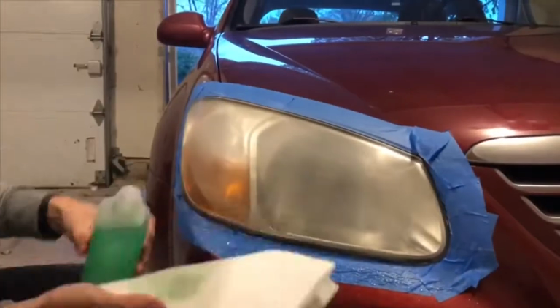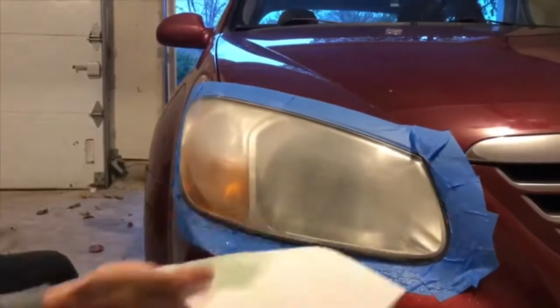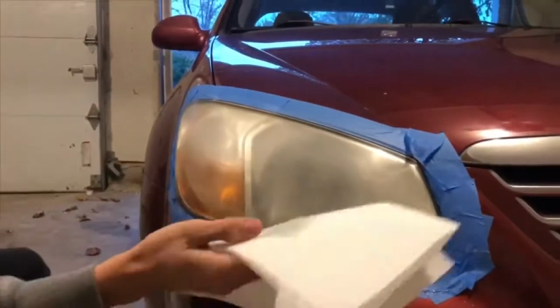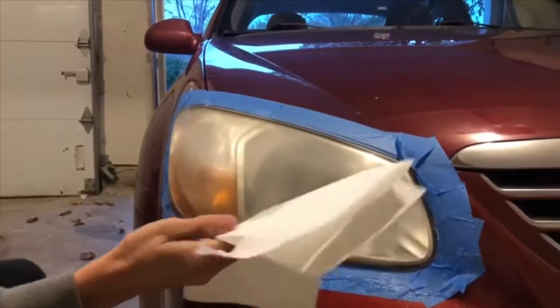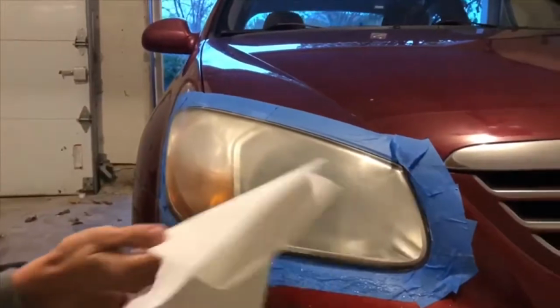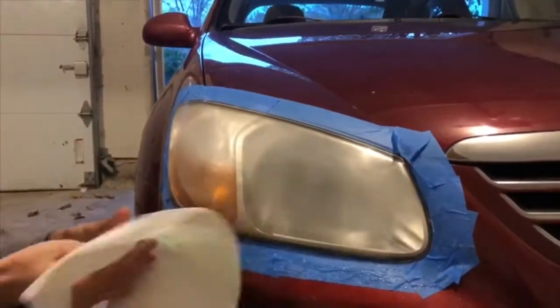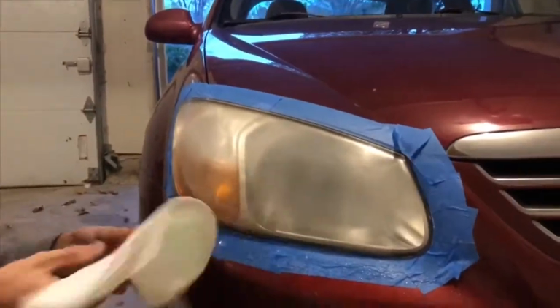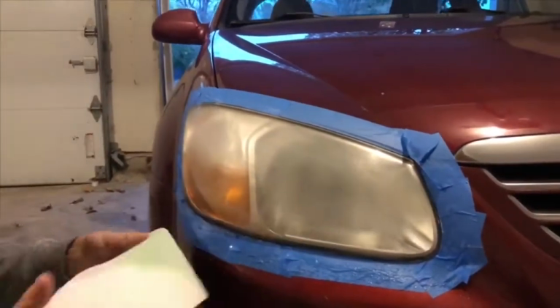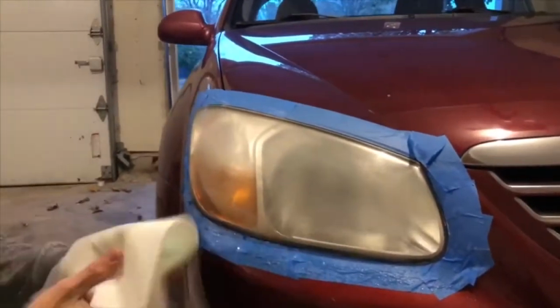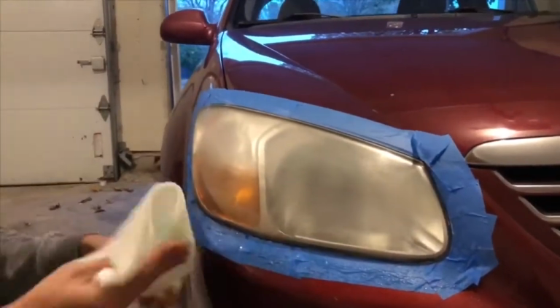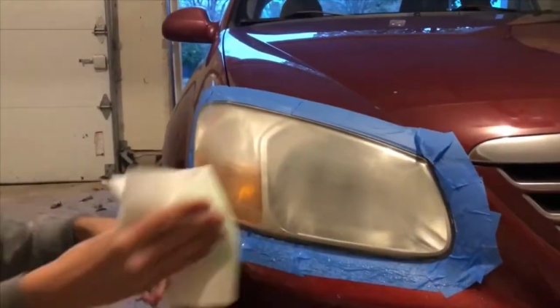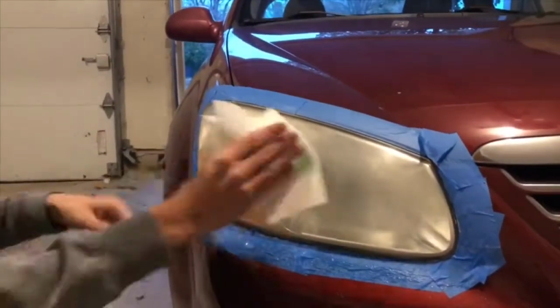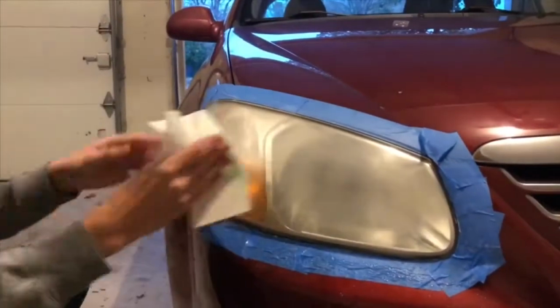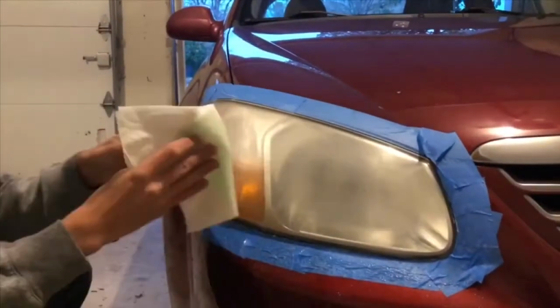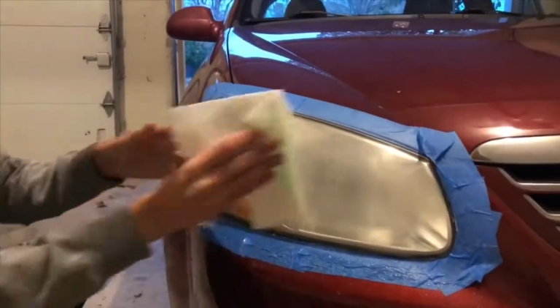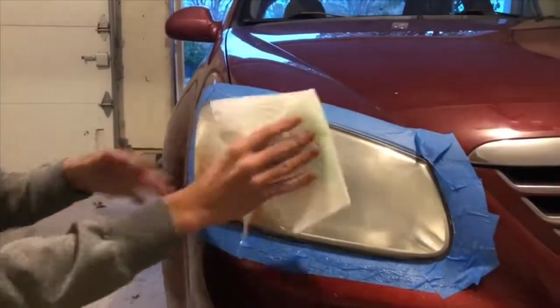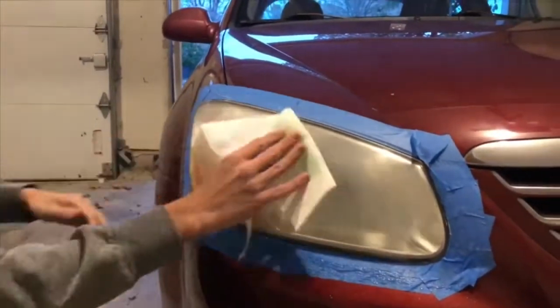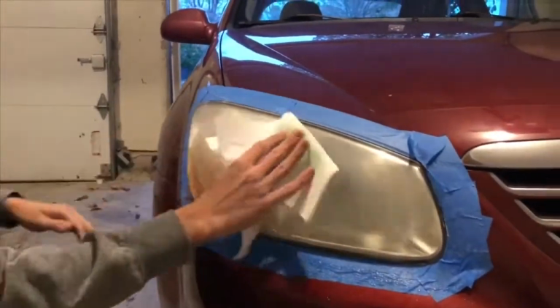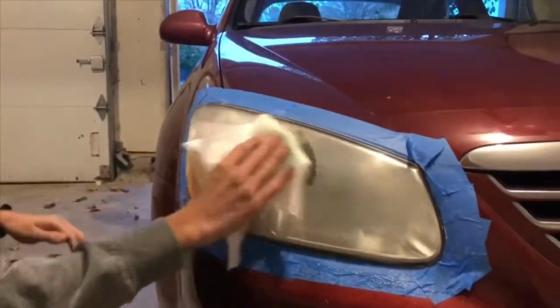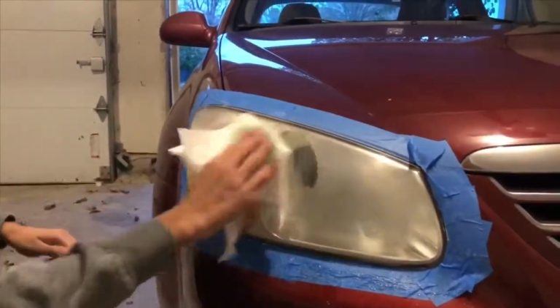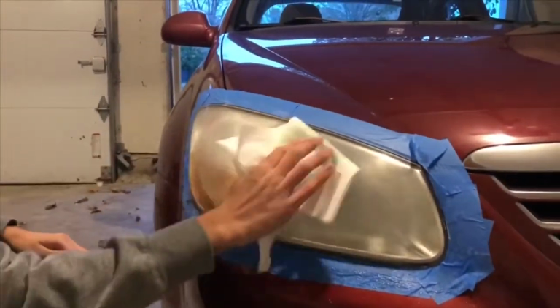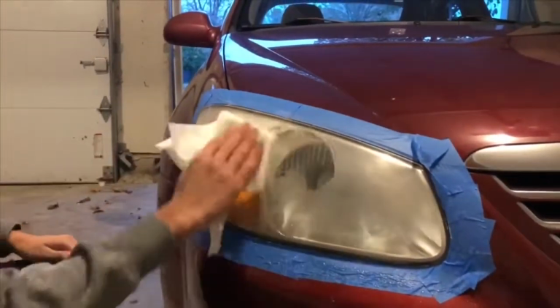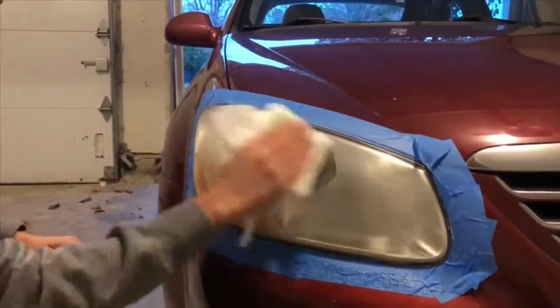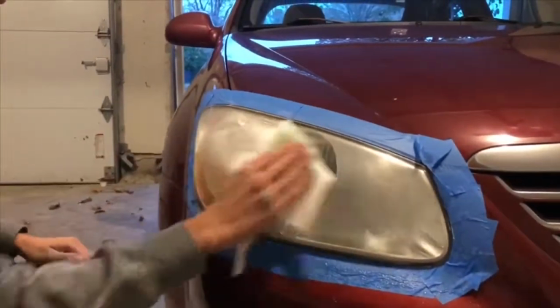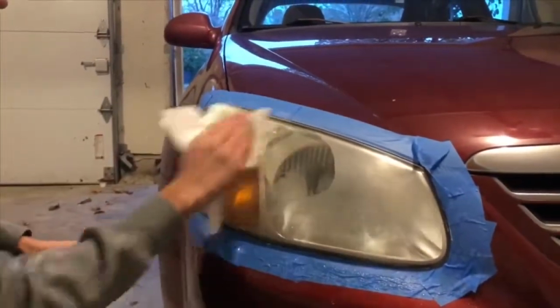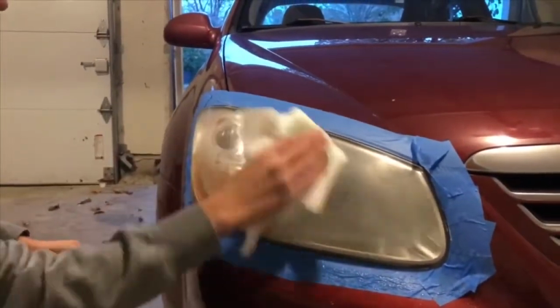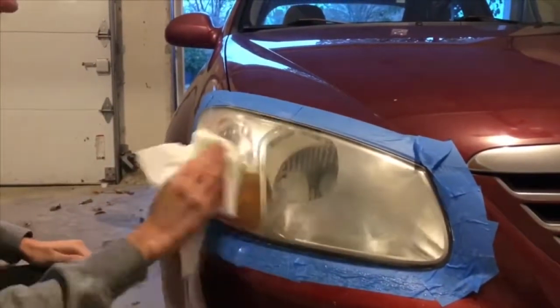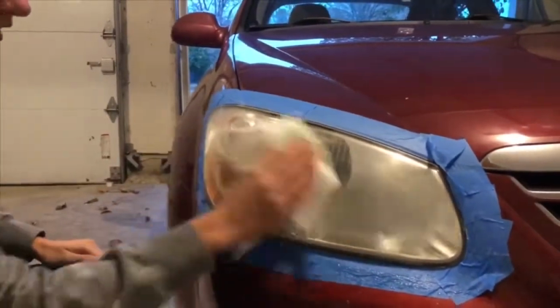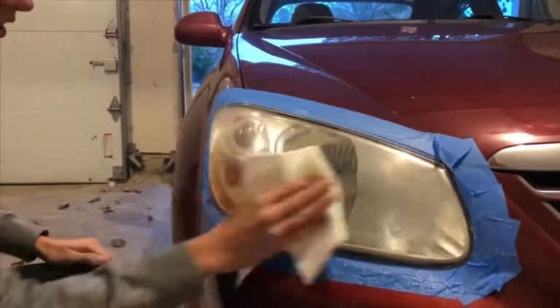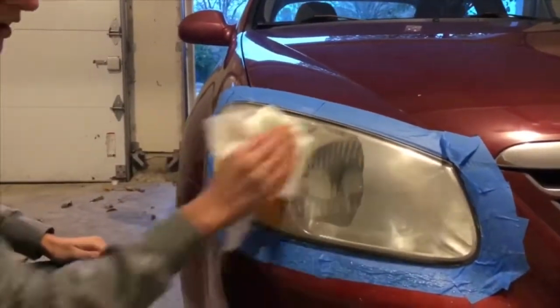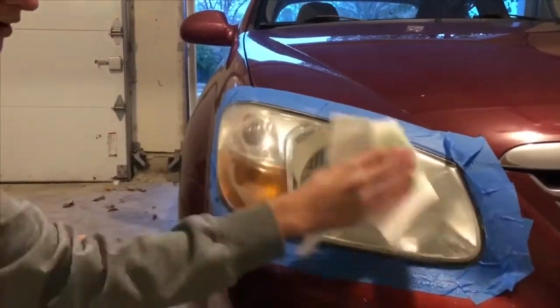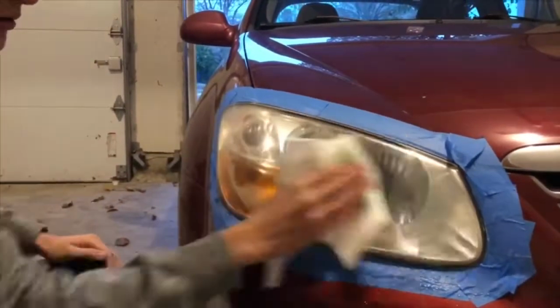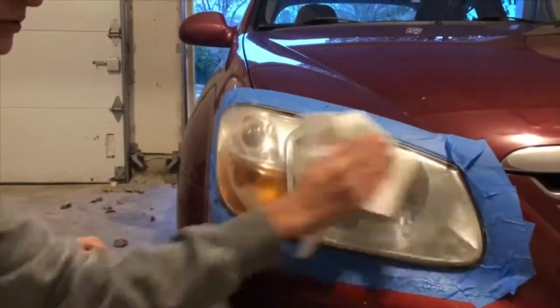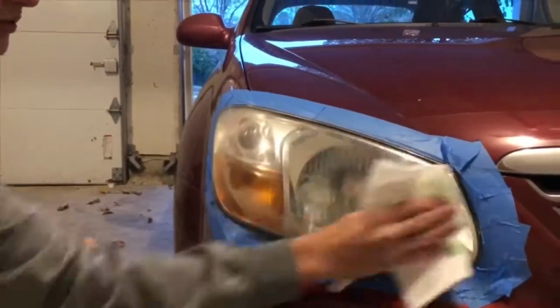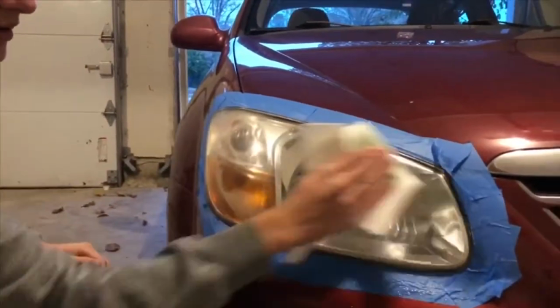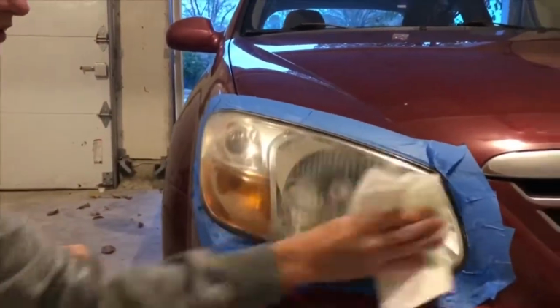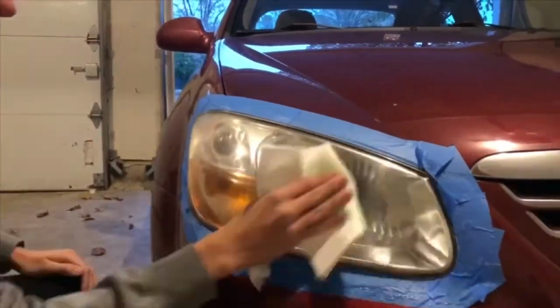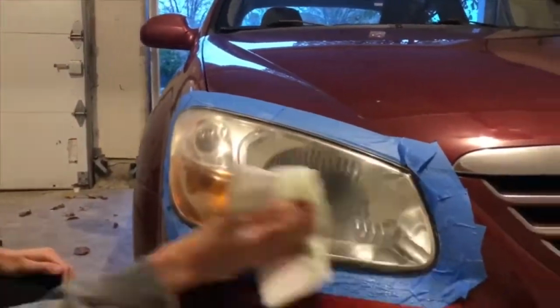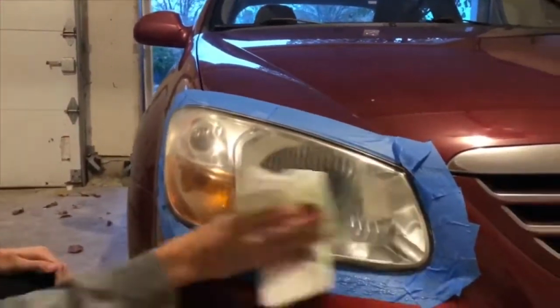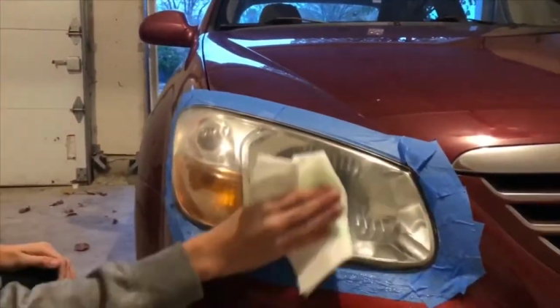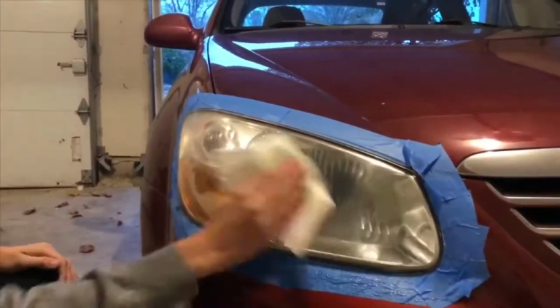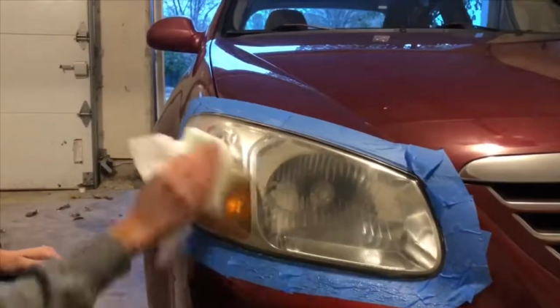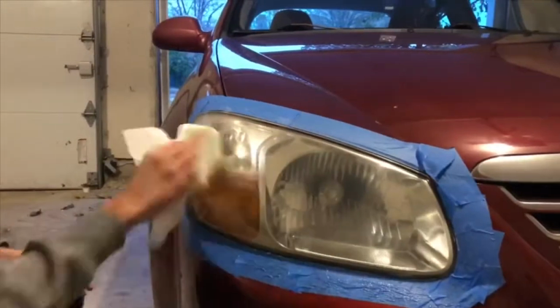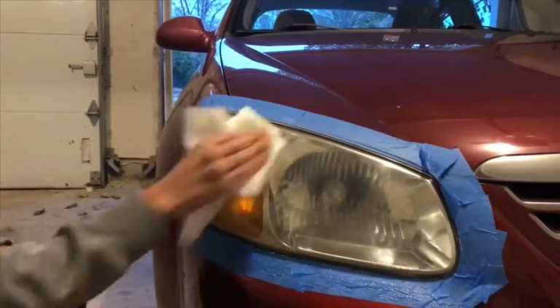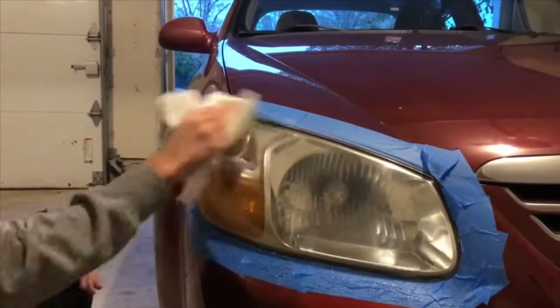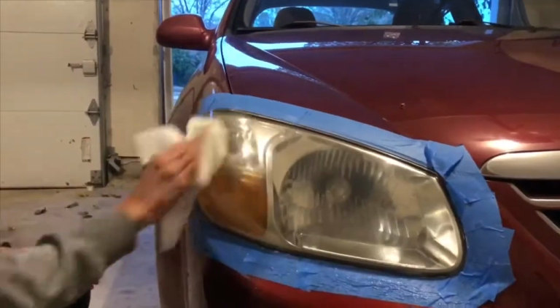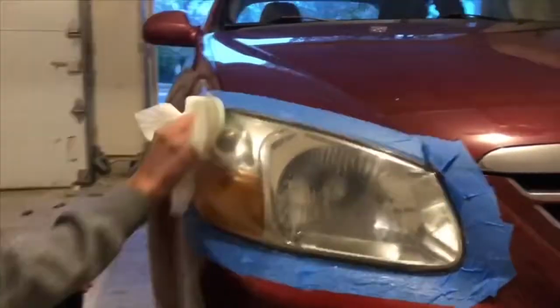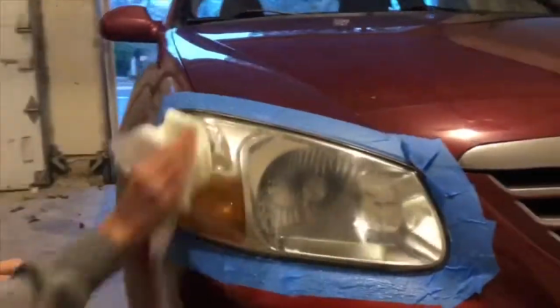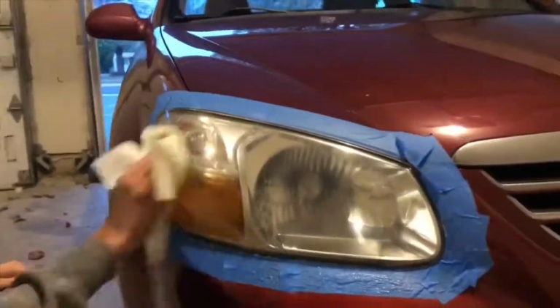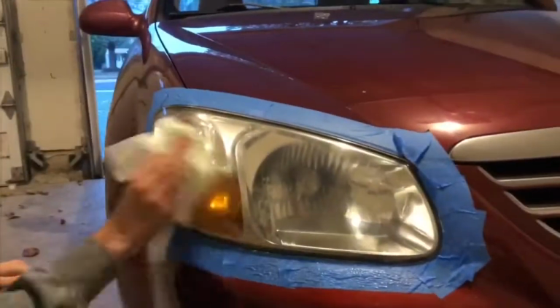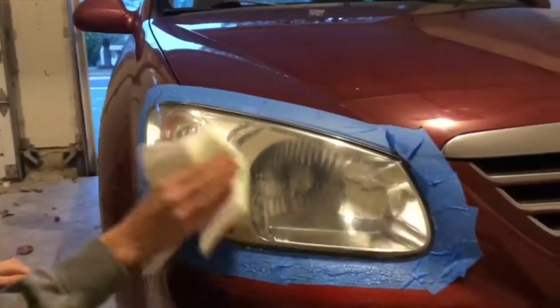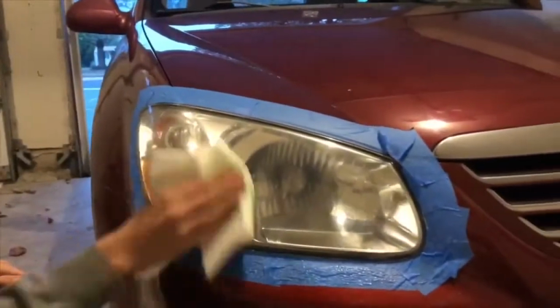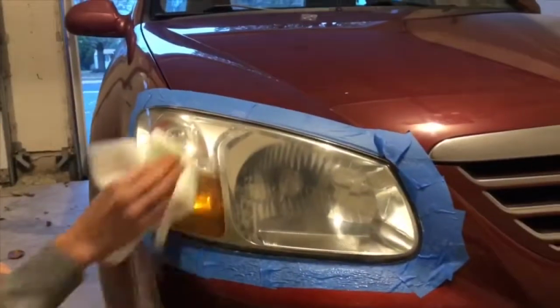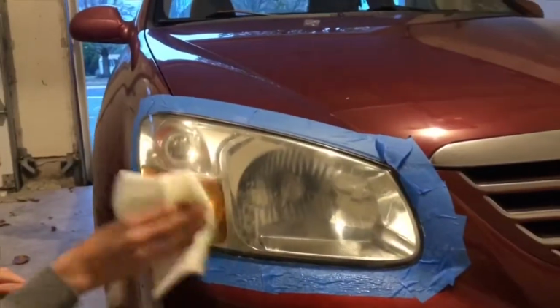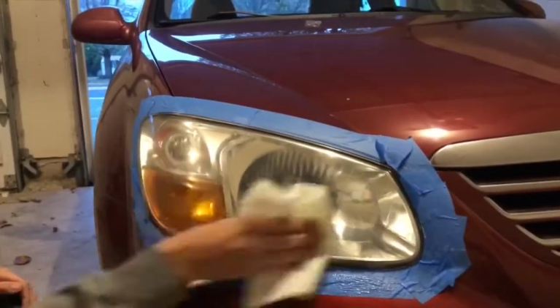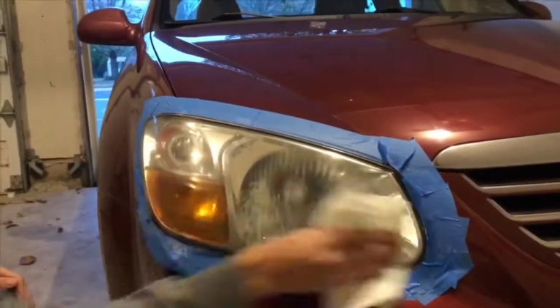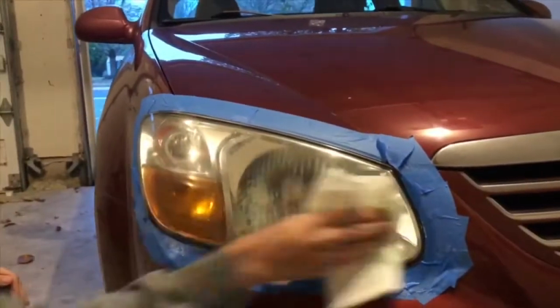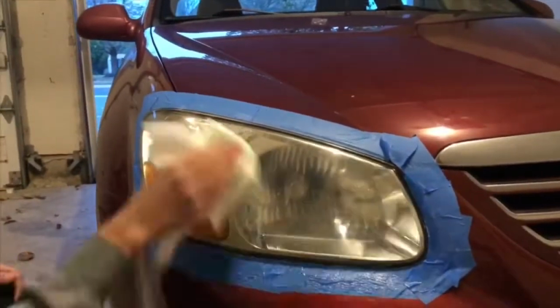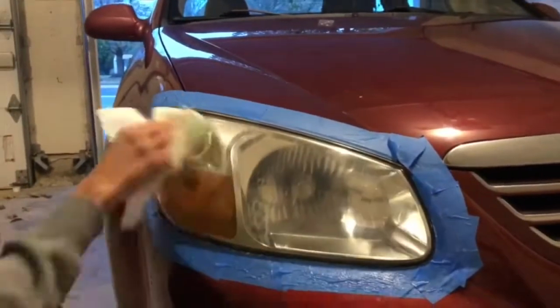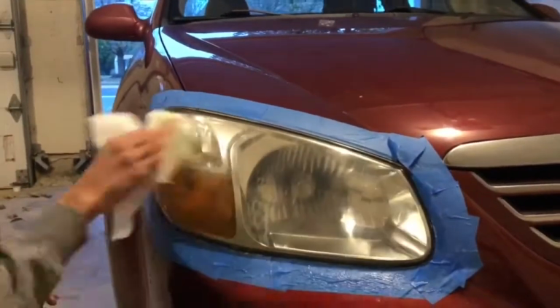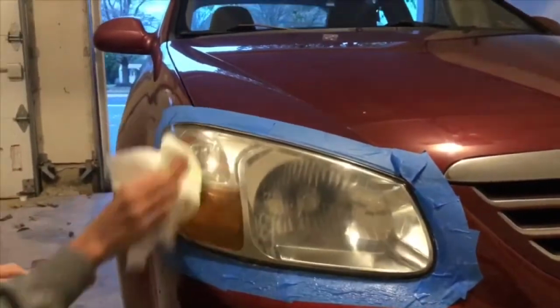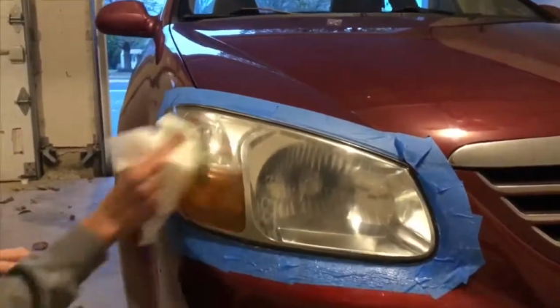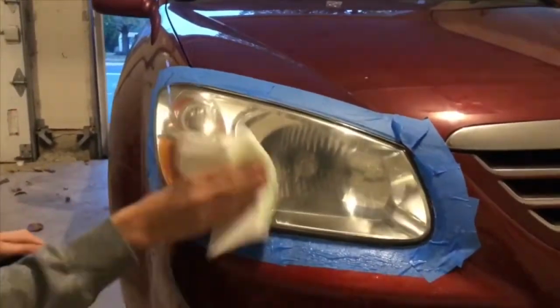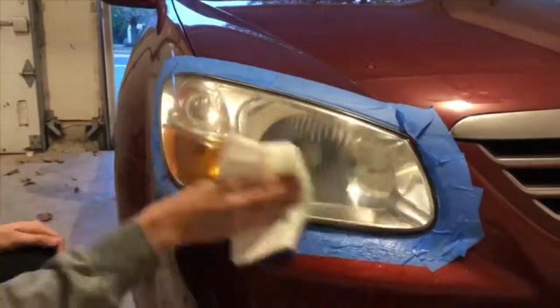After sanding, I take rubbing alcohol to remove any oils left over on the headlight and to also help it dry faster.